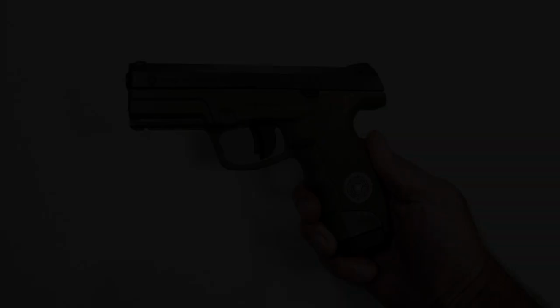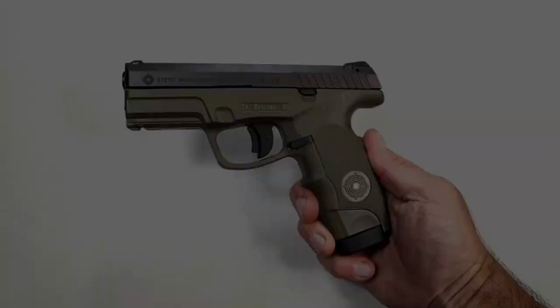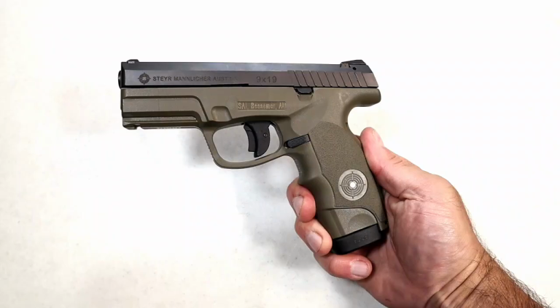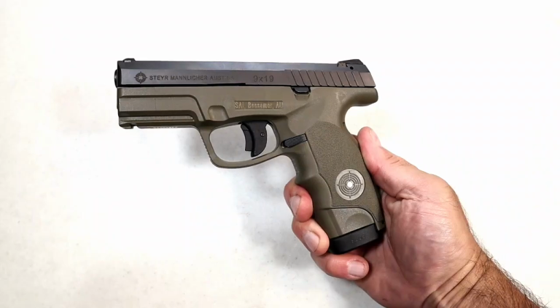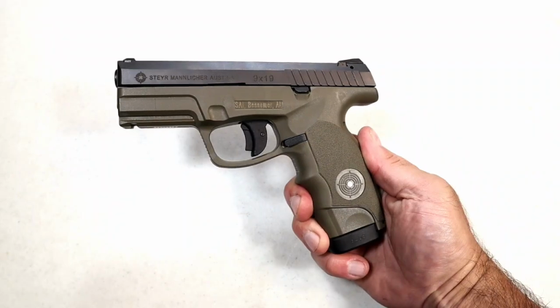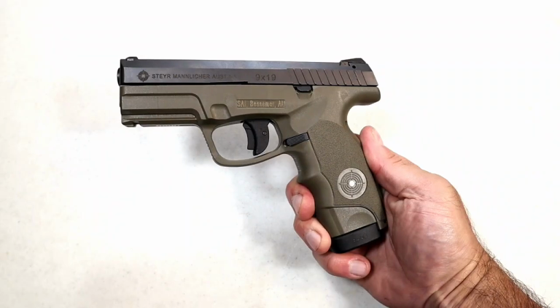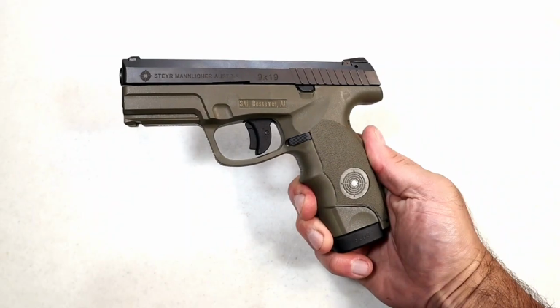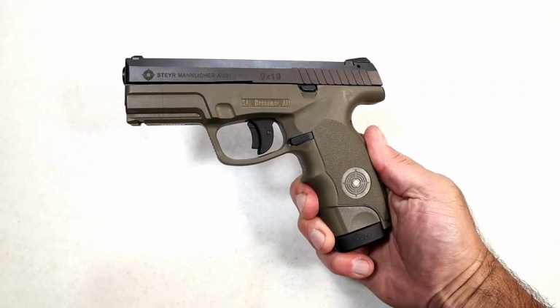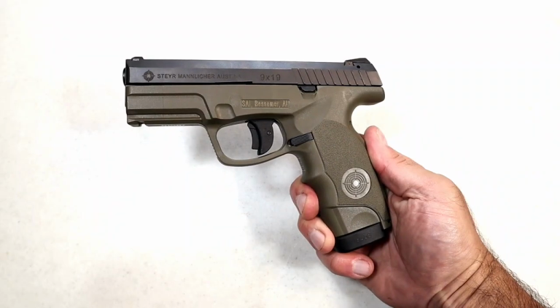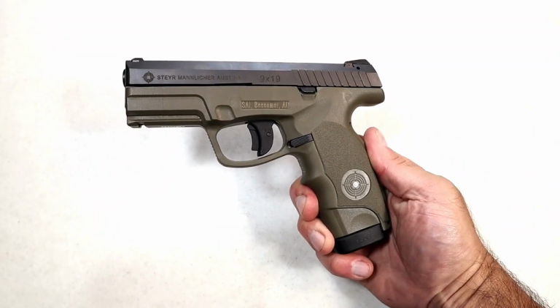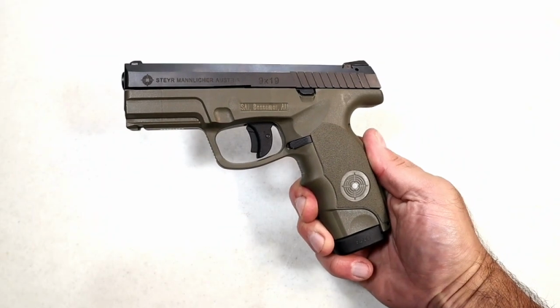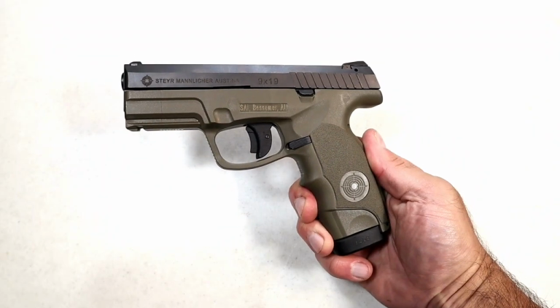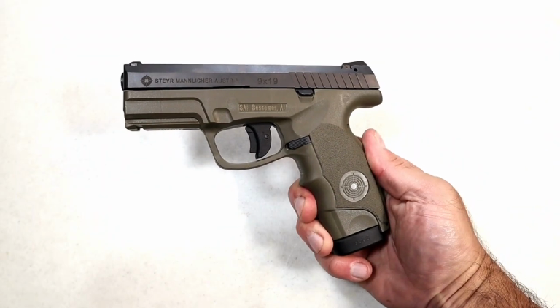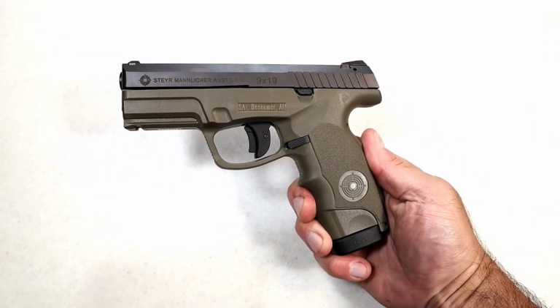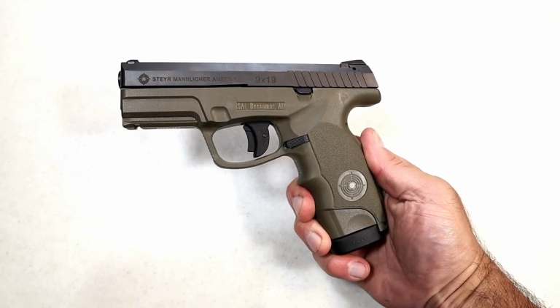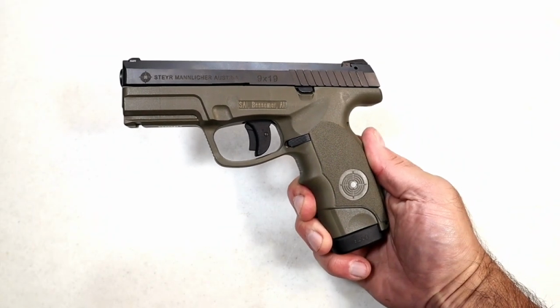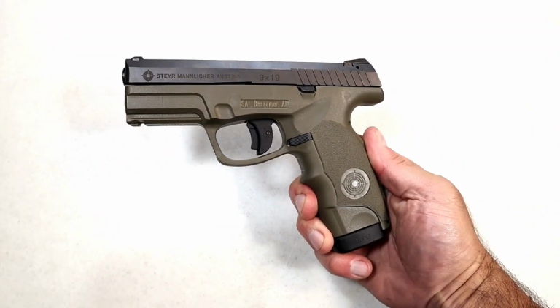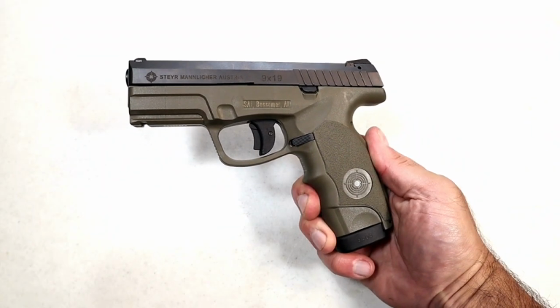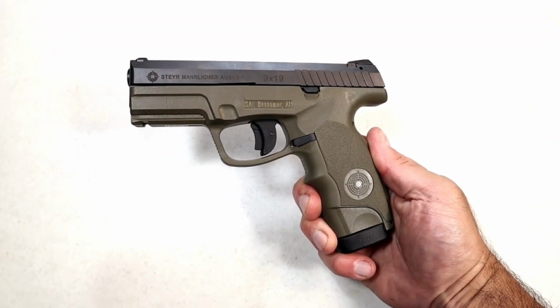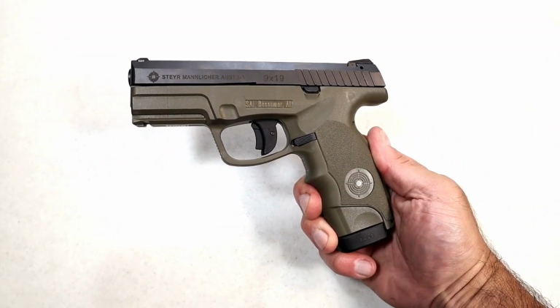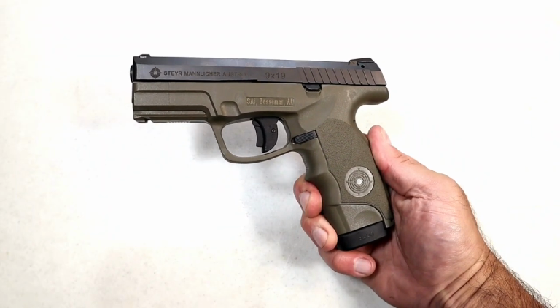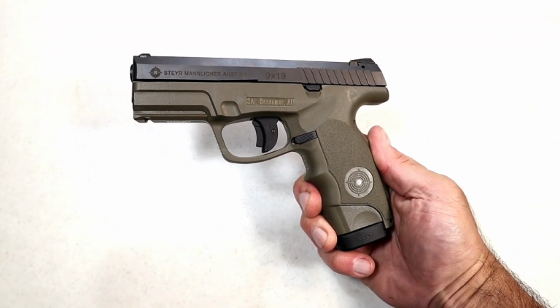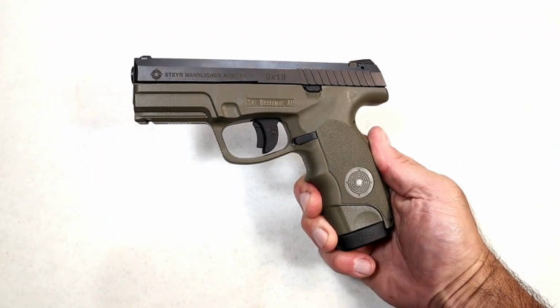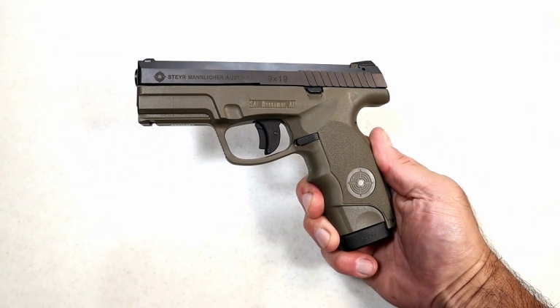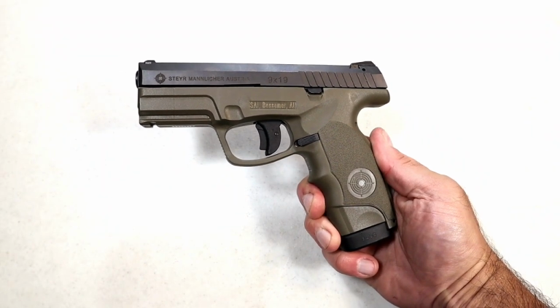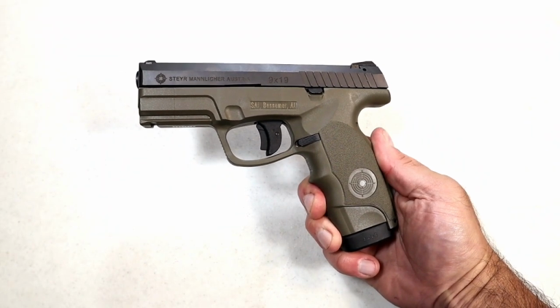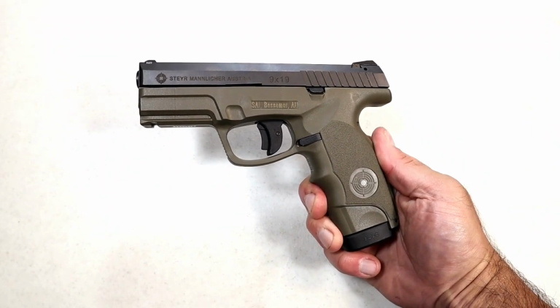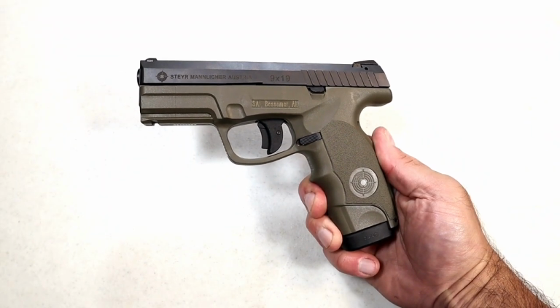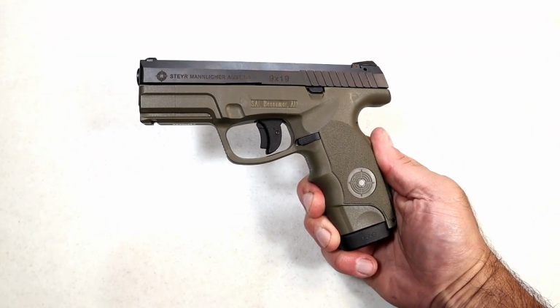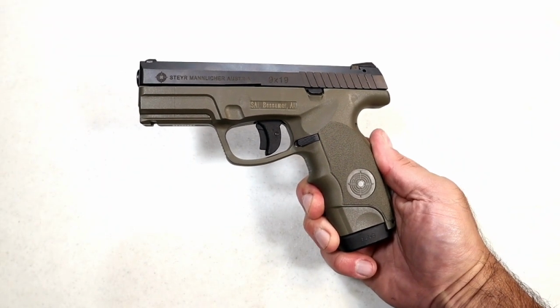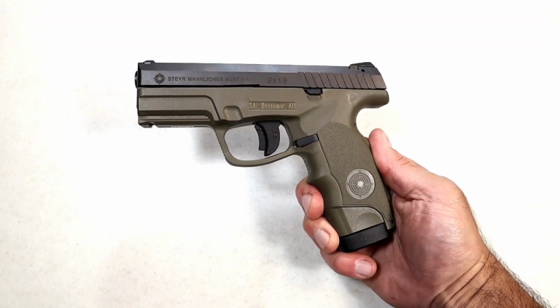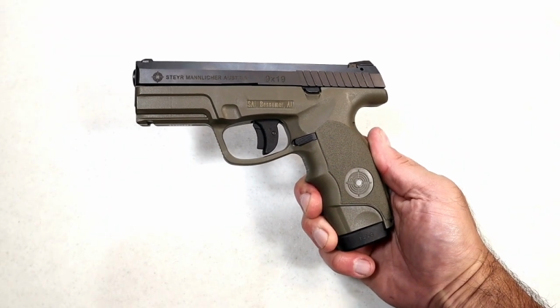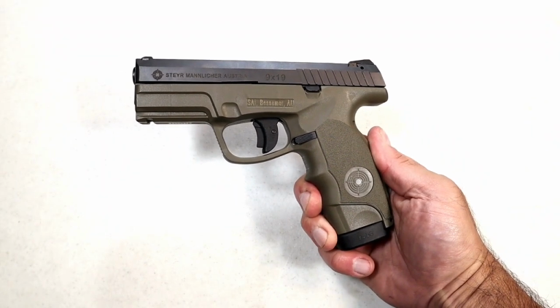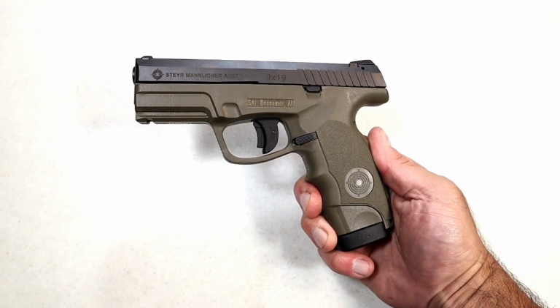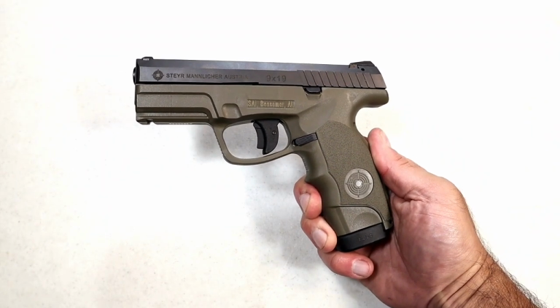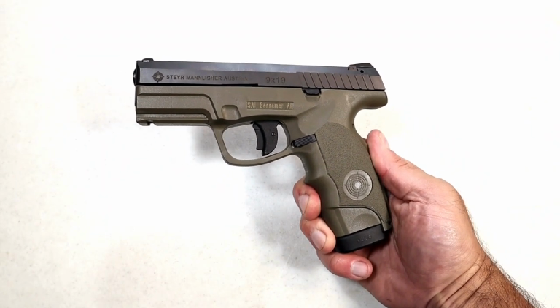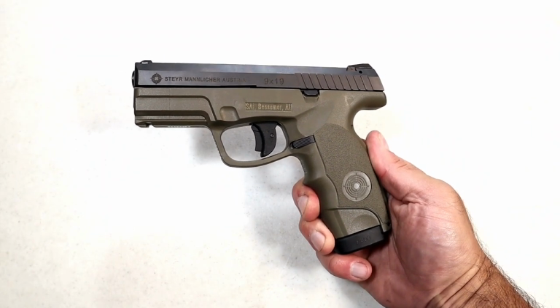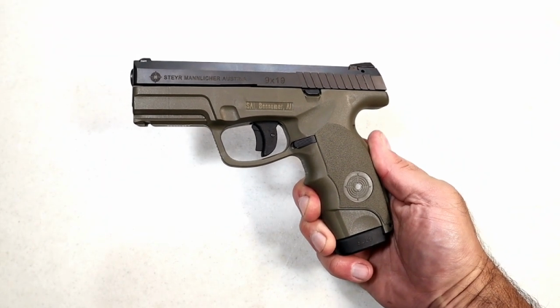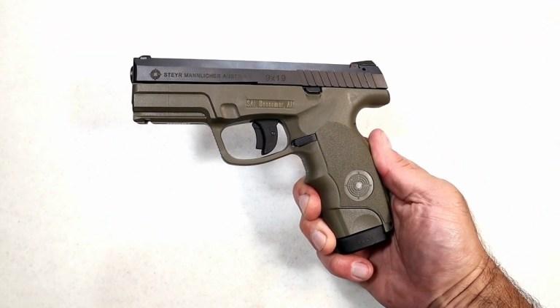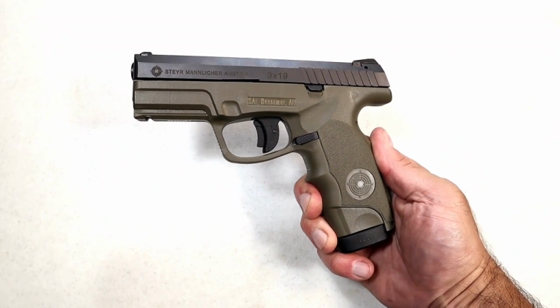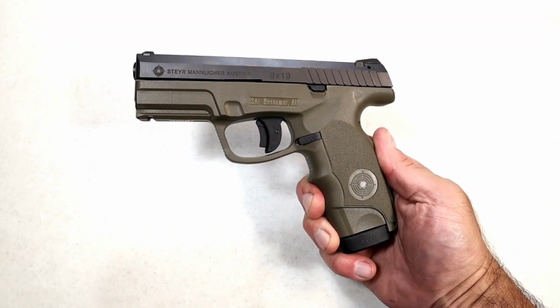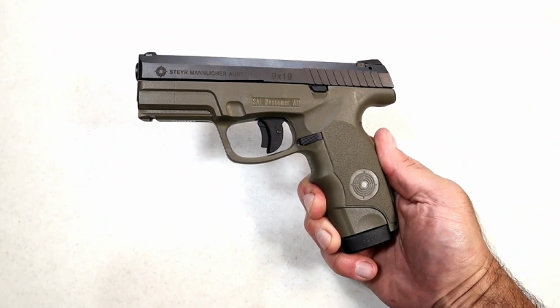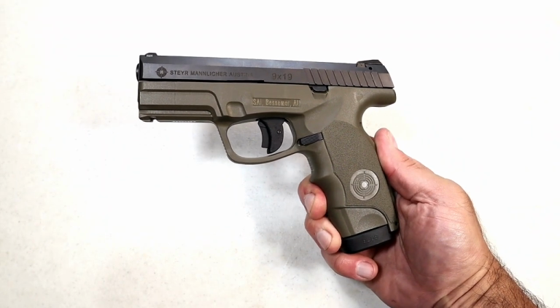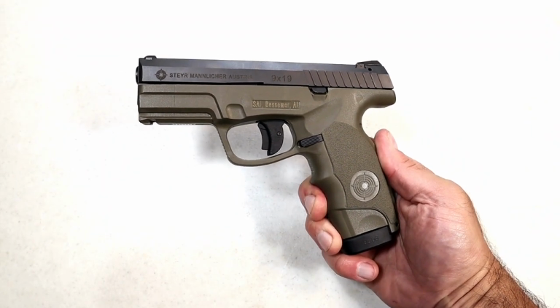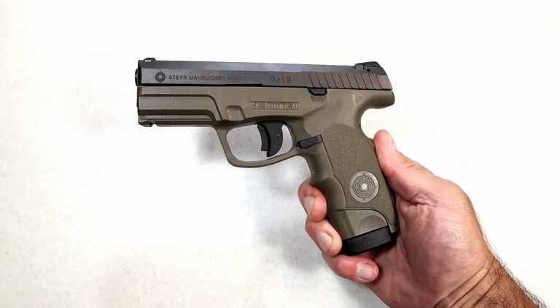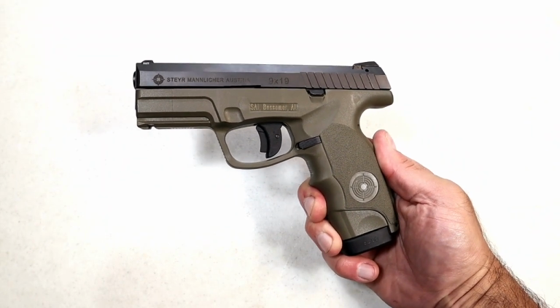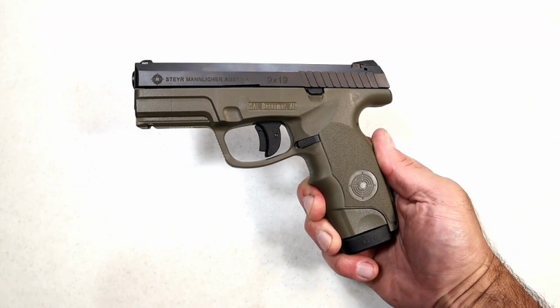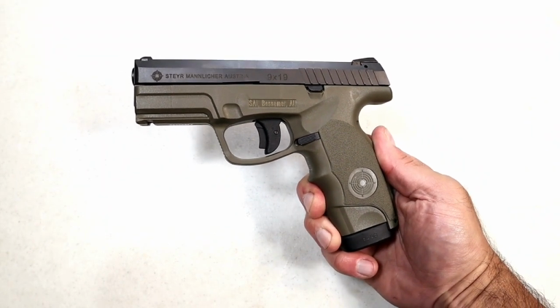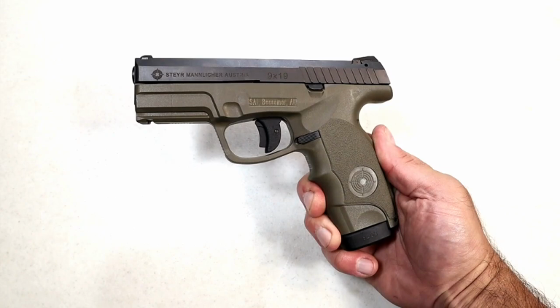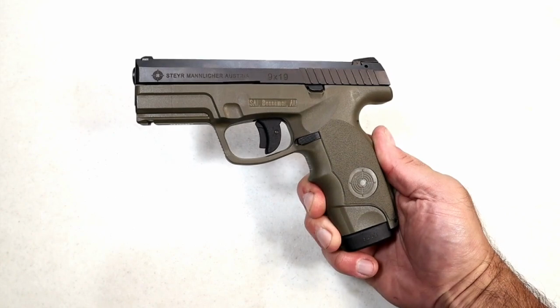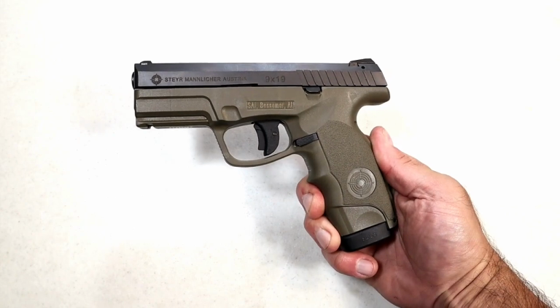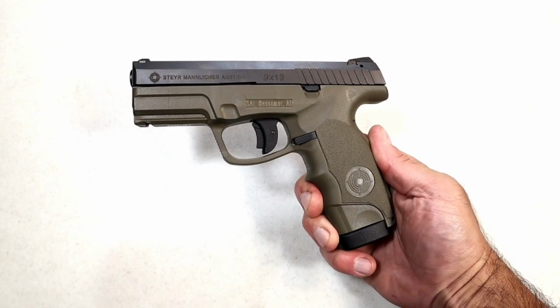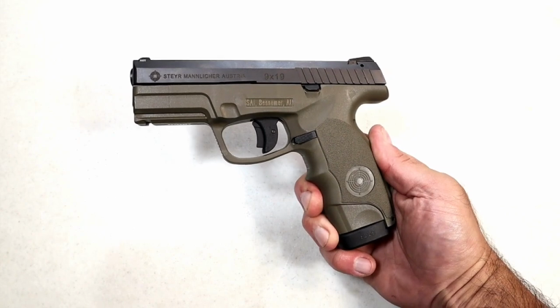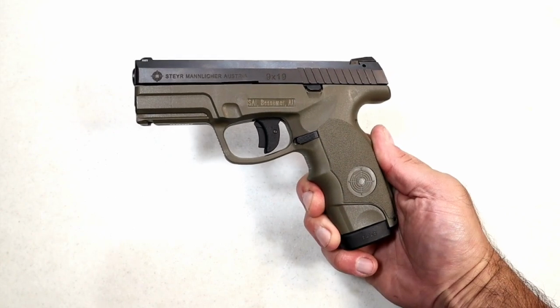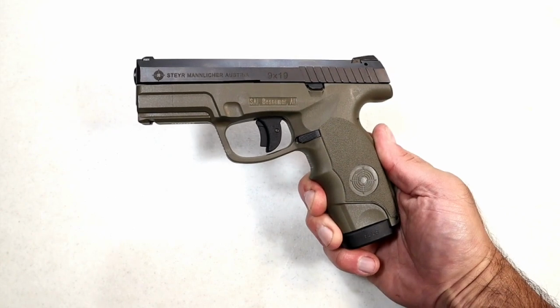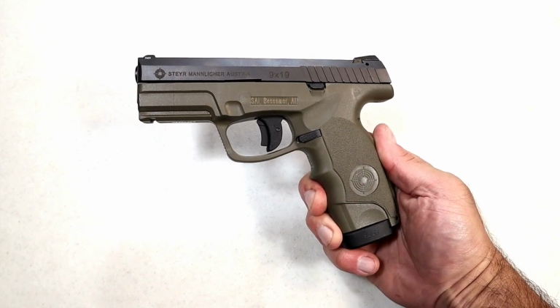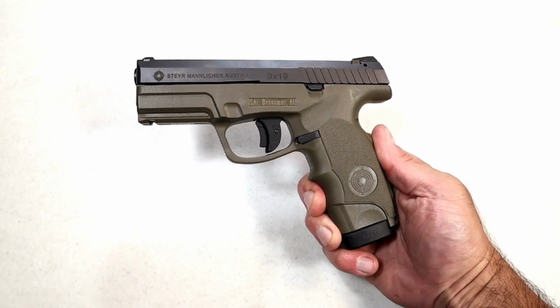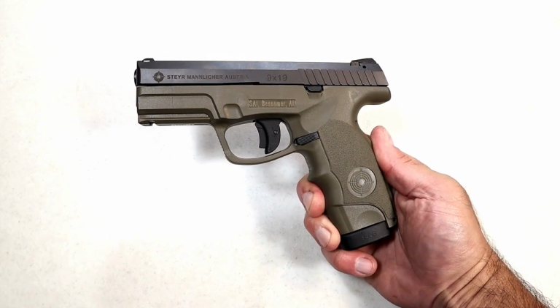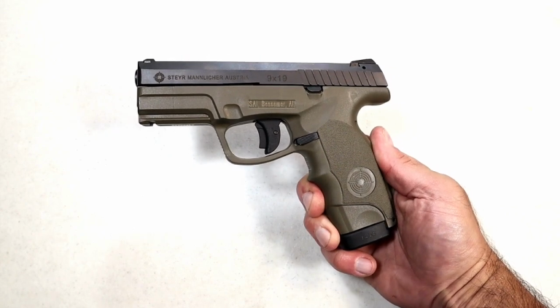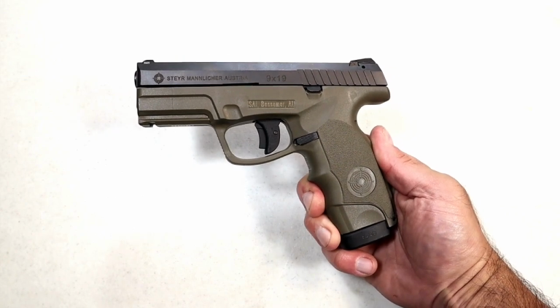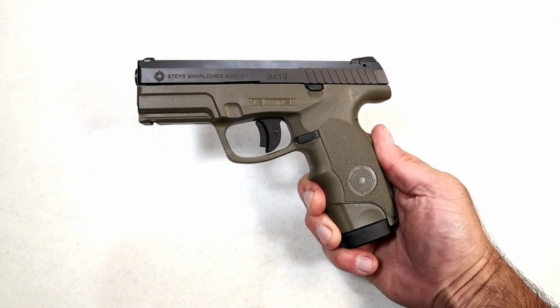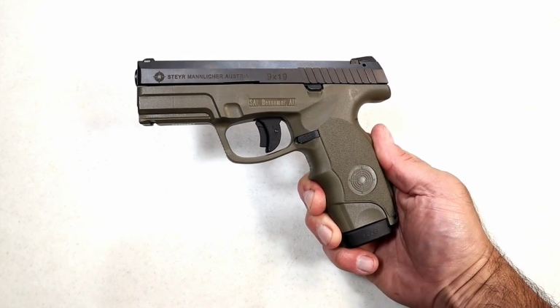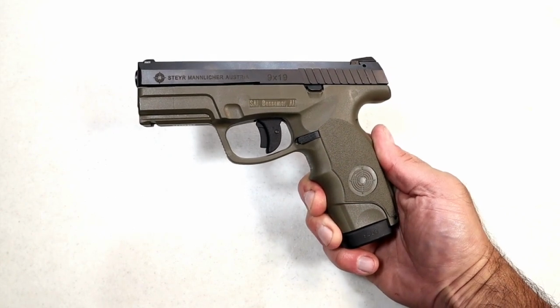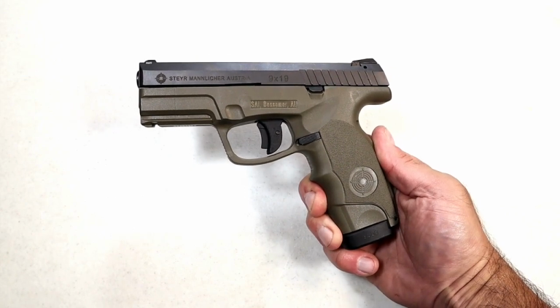Hey there friends, thanks for checking in. Today we're talking about Steyr handguns and the question I have is: where are they?